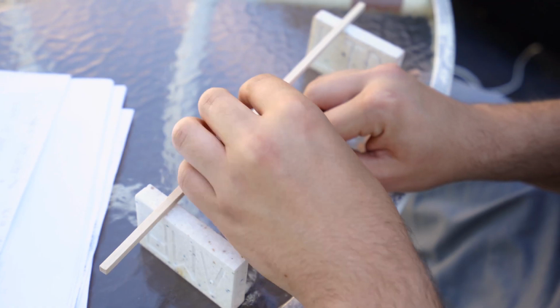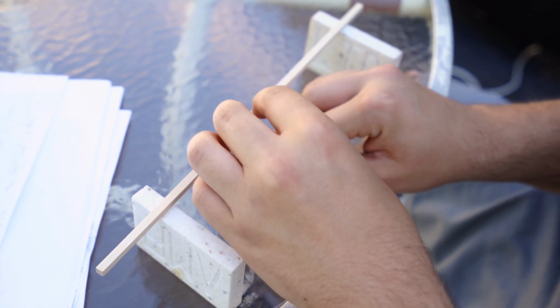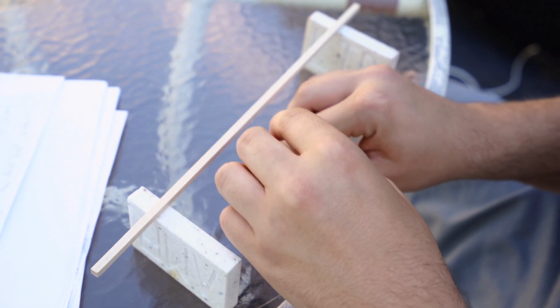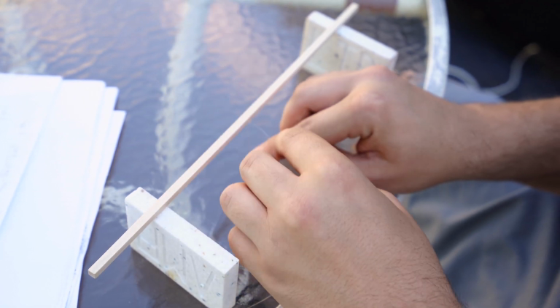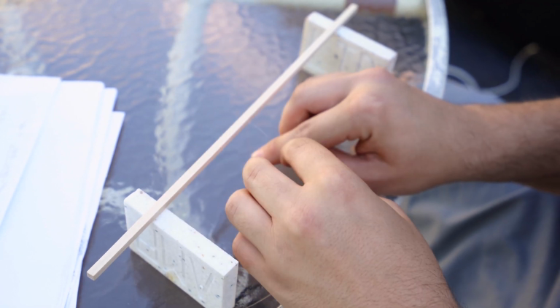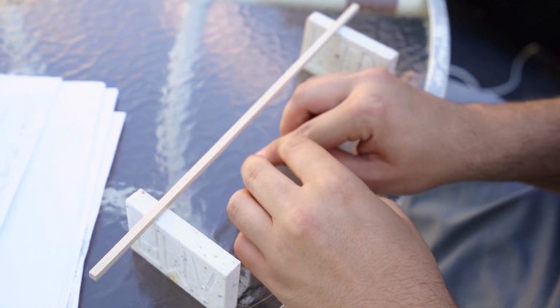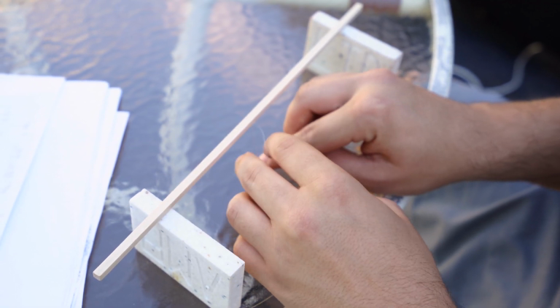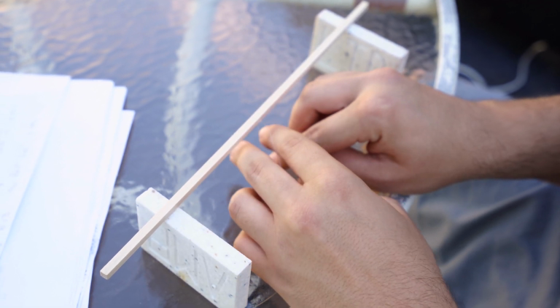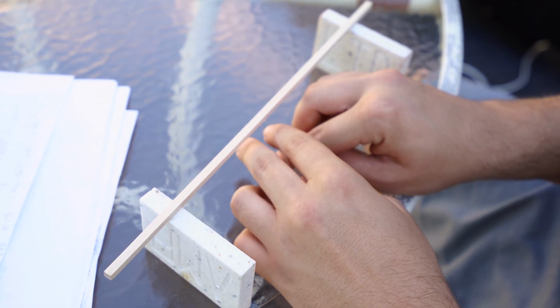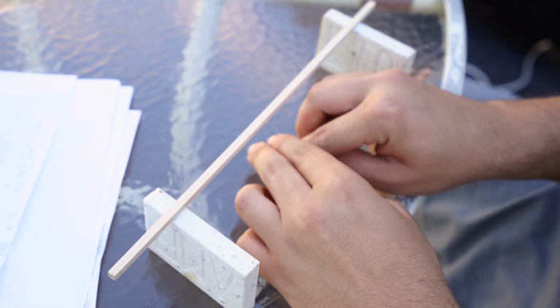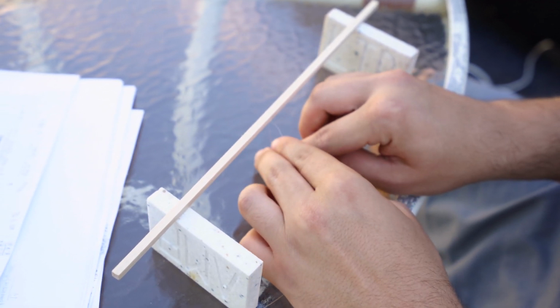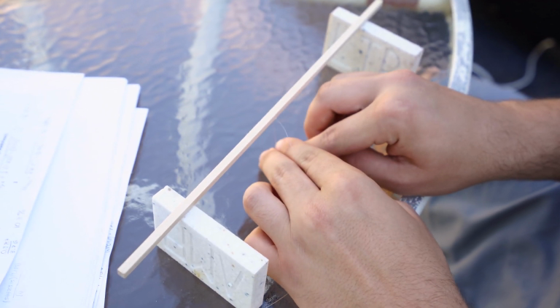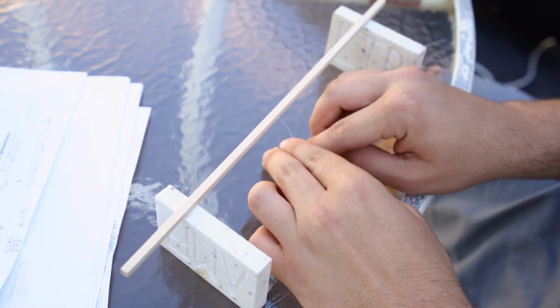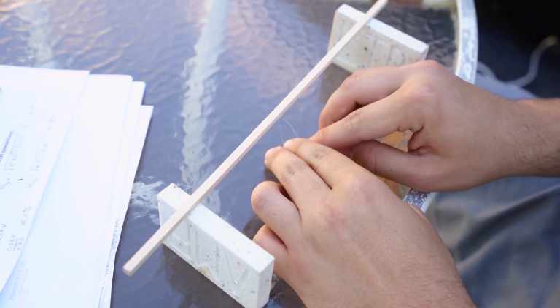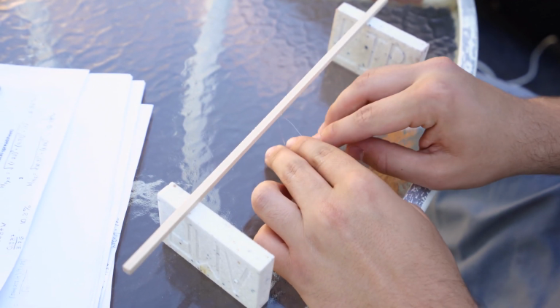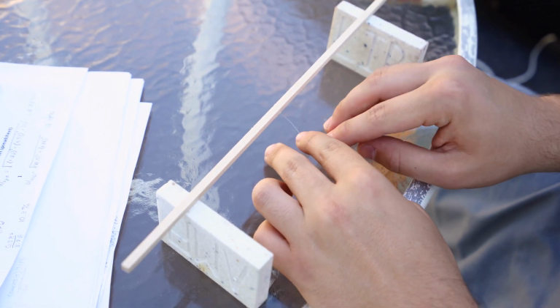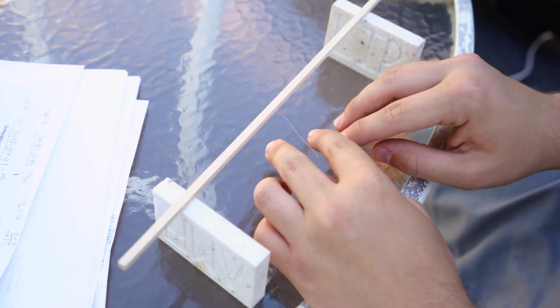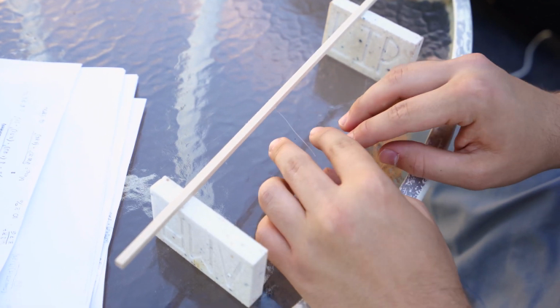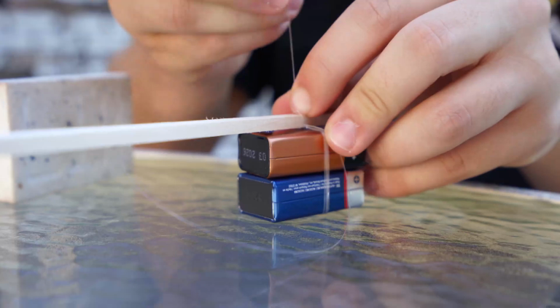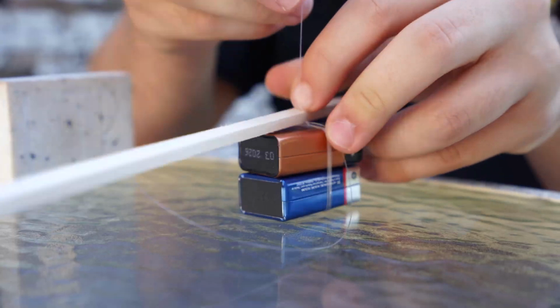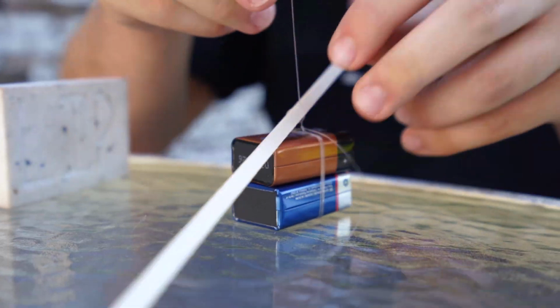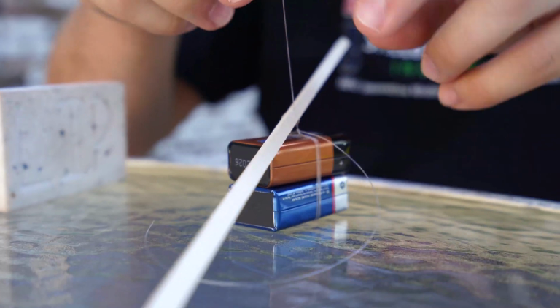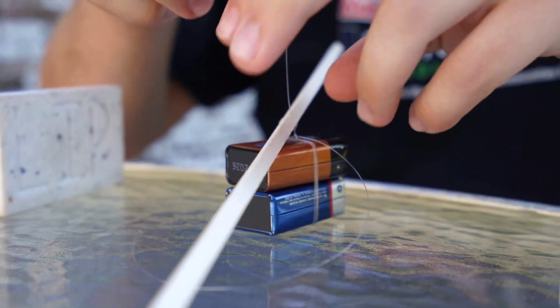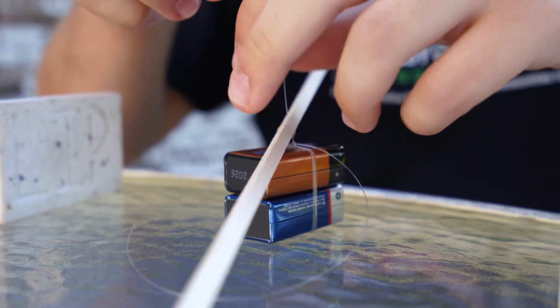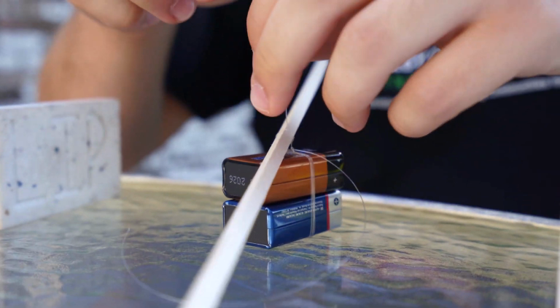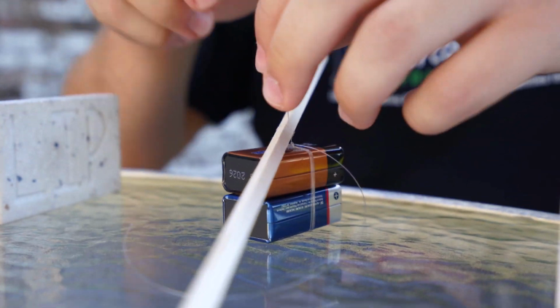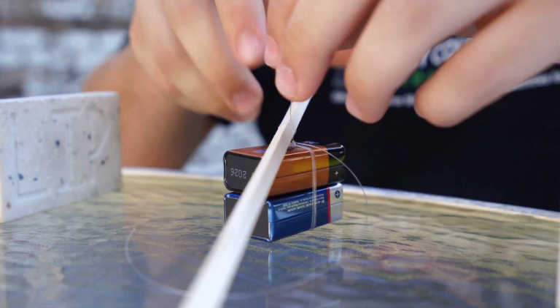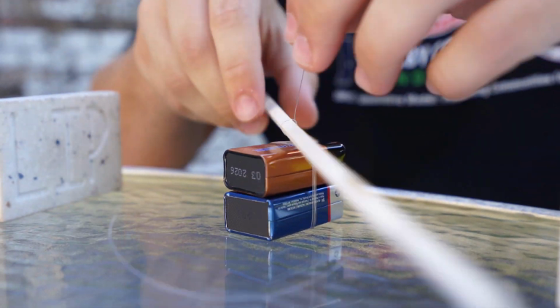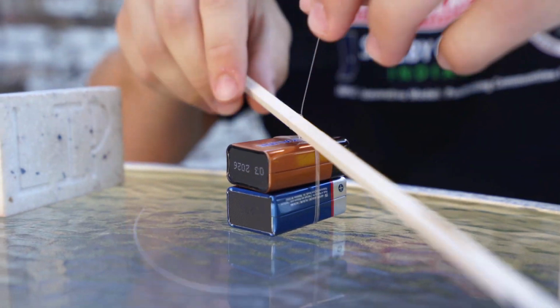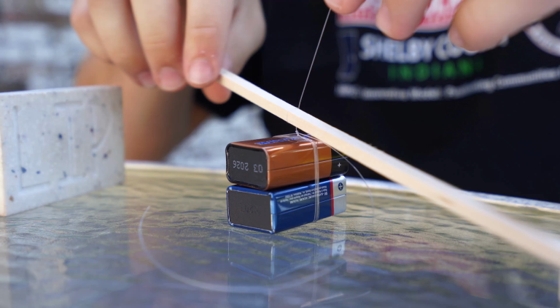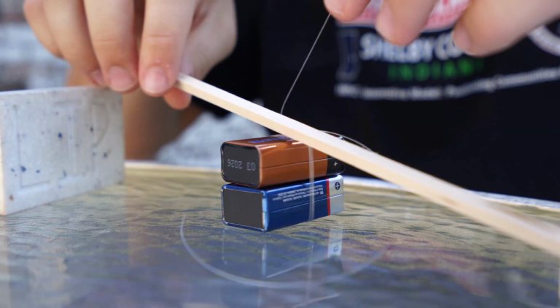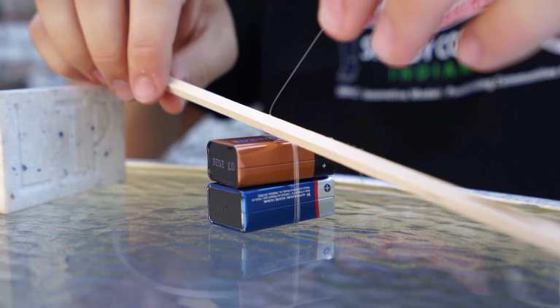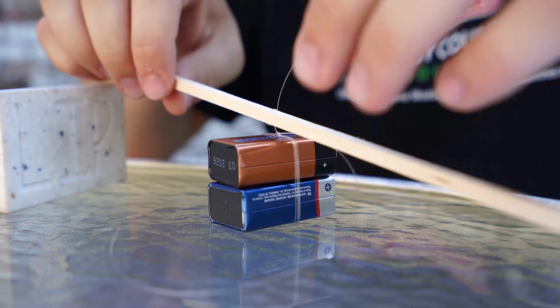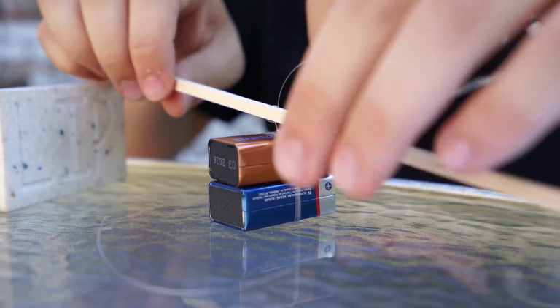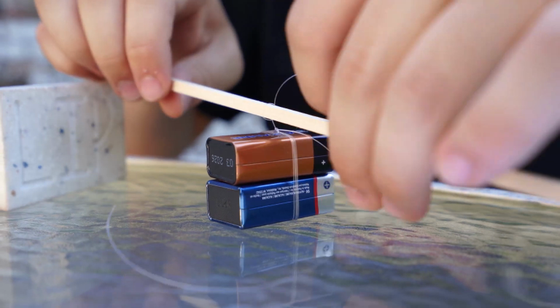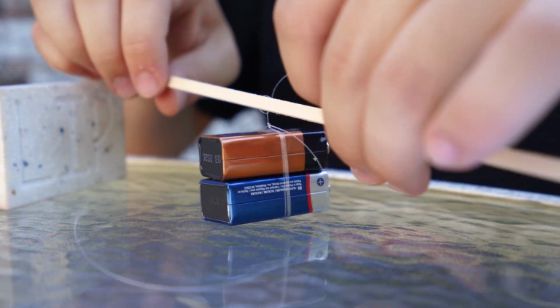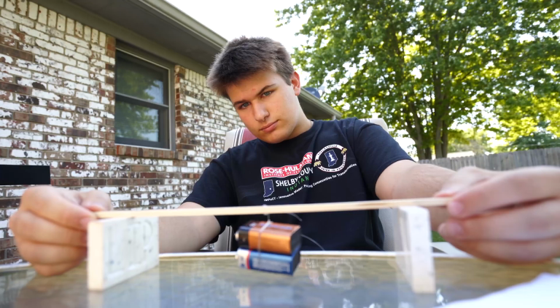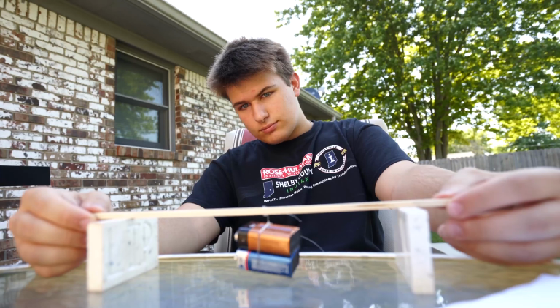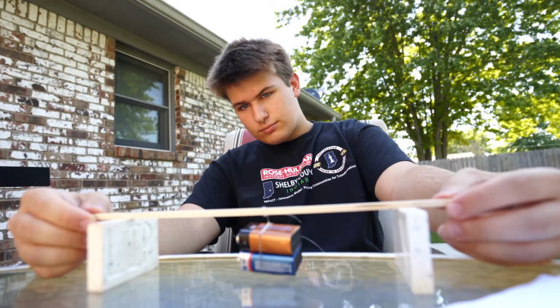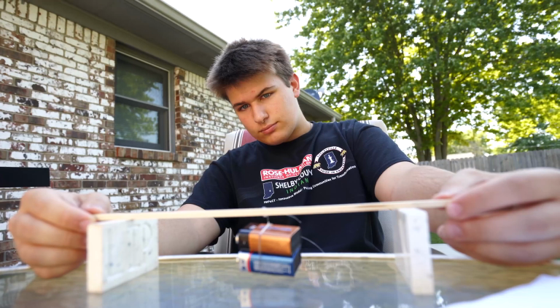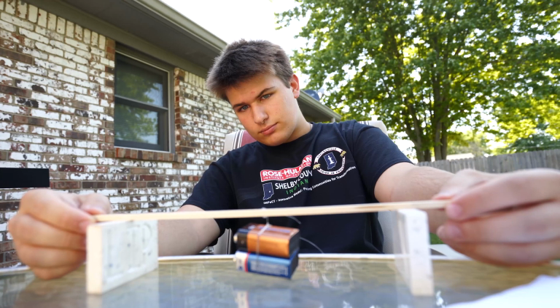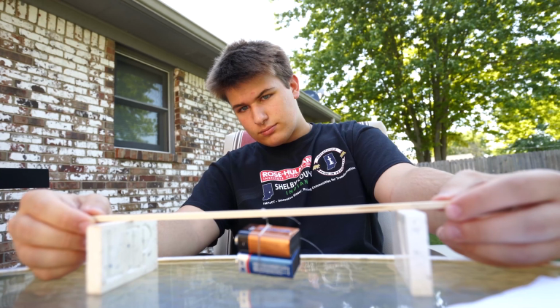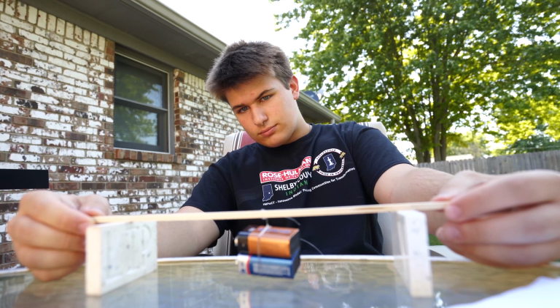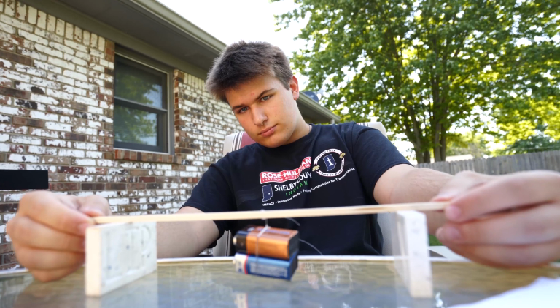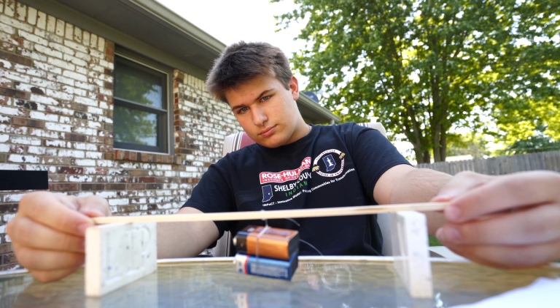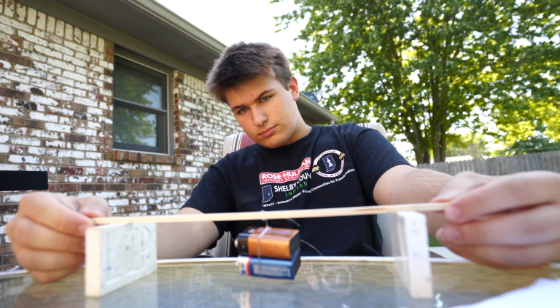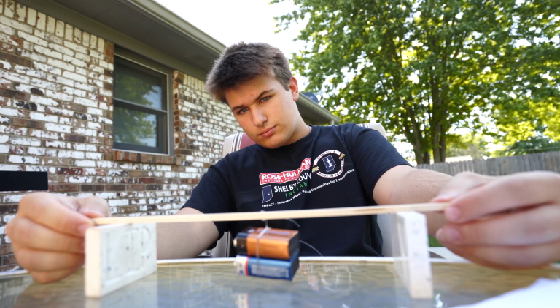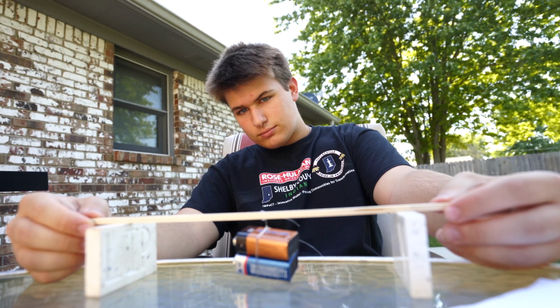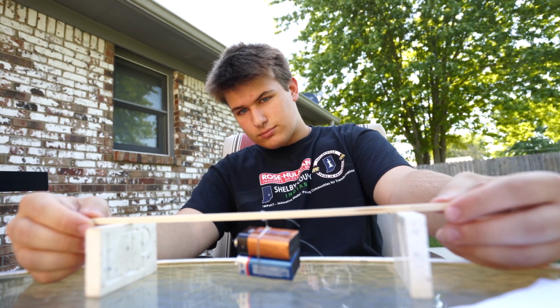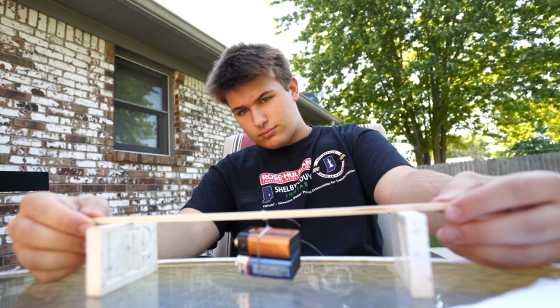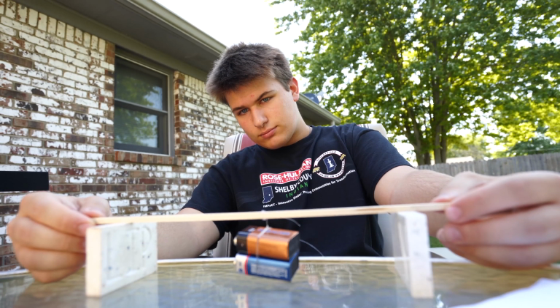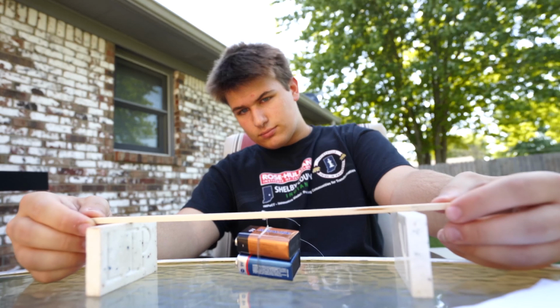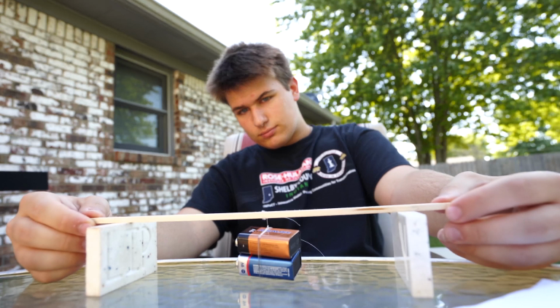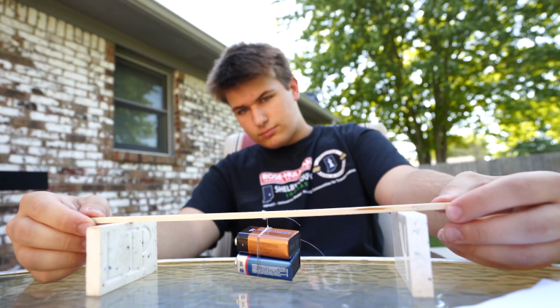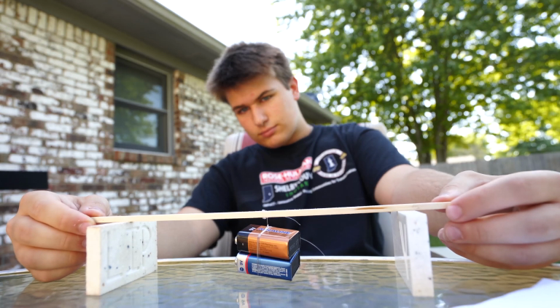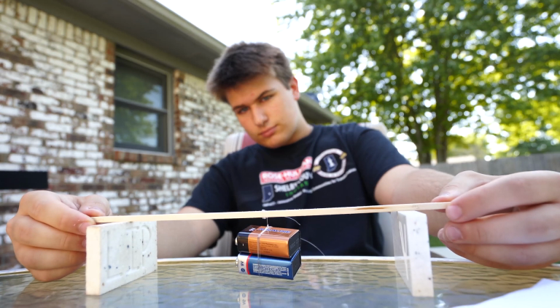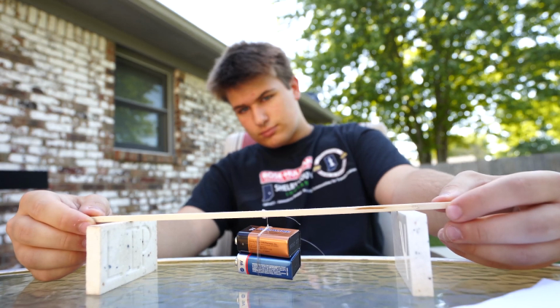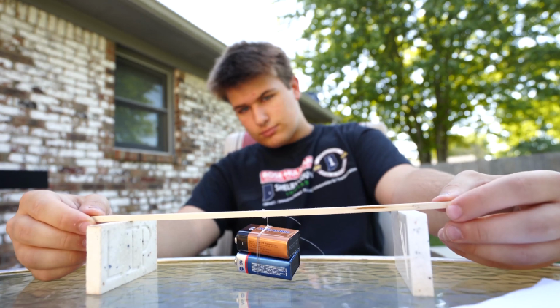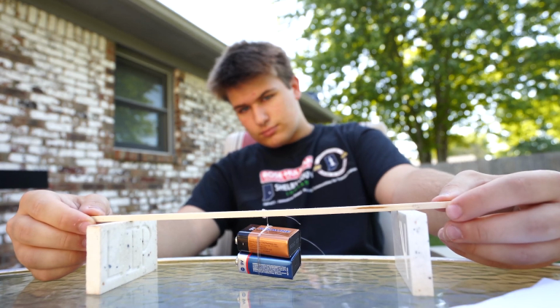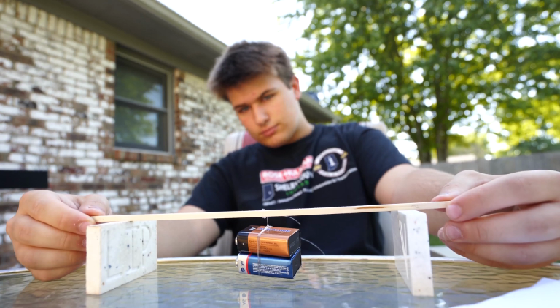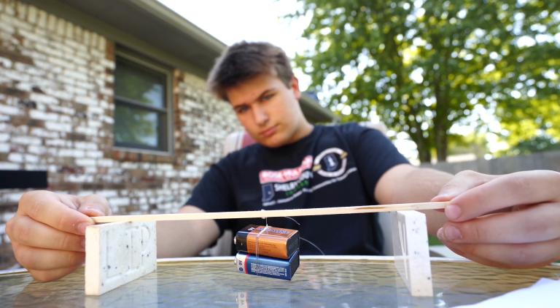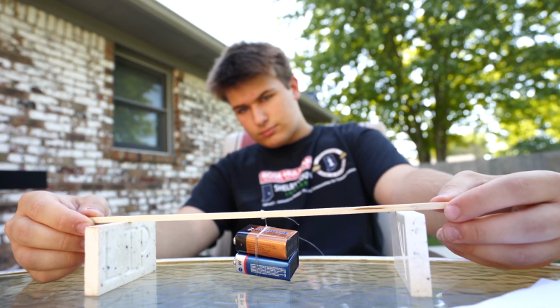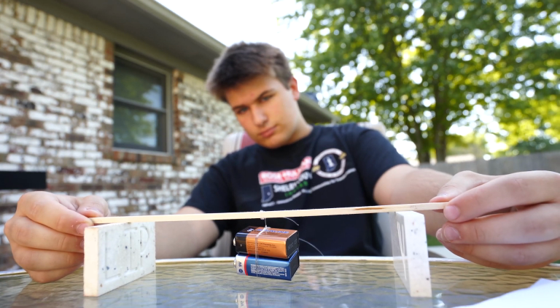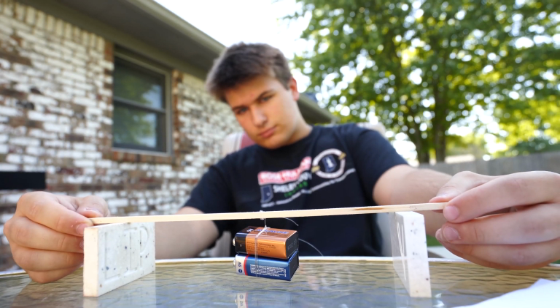We also calculated how flexible a wooden beam is and what force we need to put on it in order for it to break.